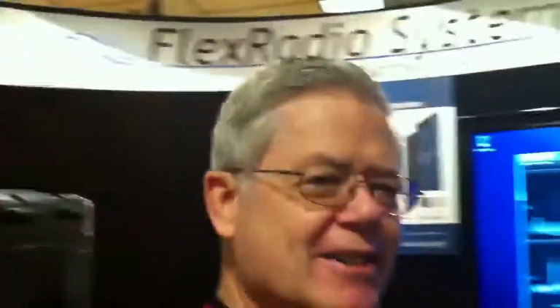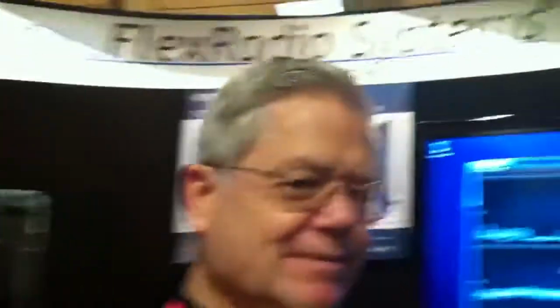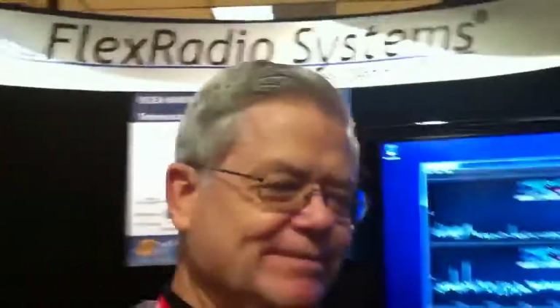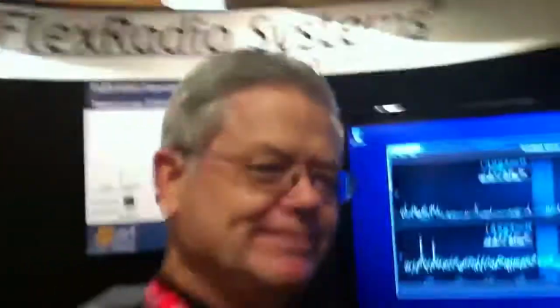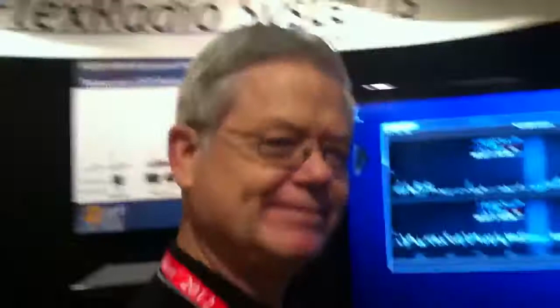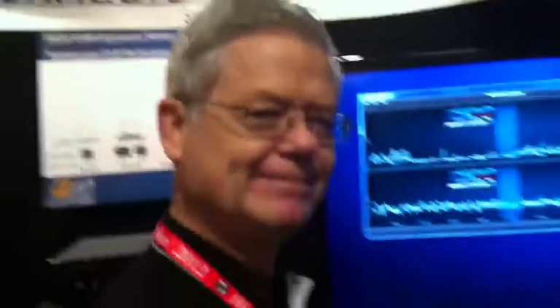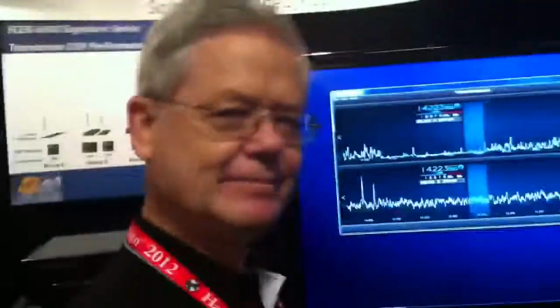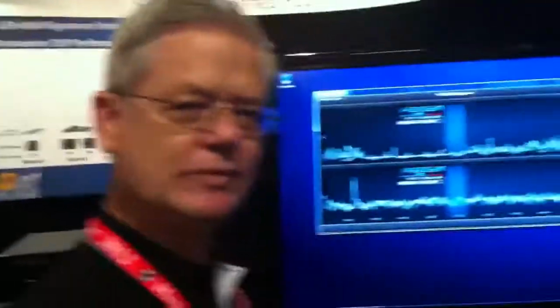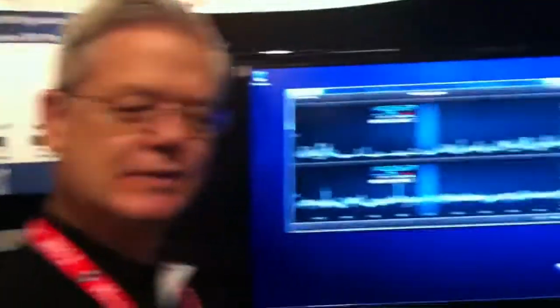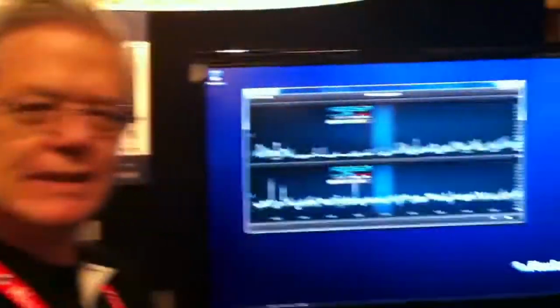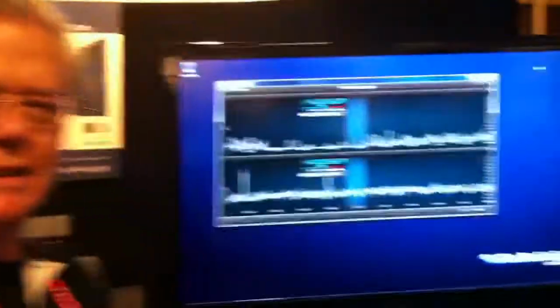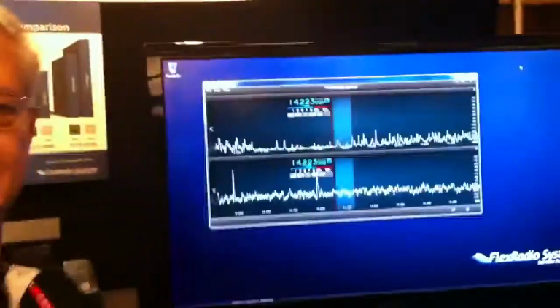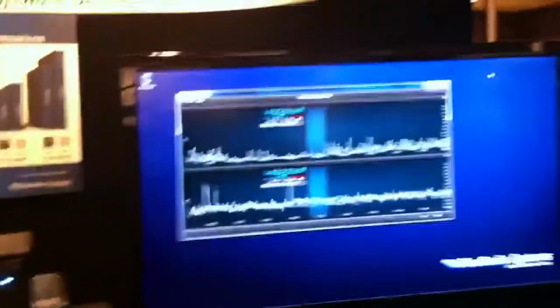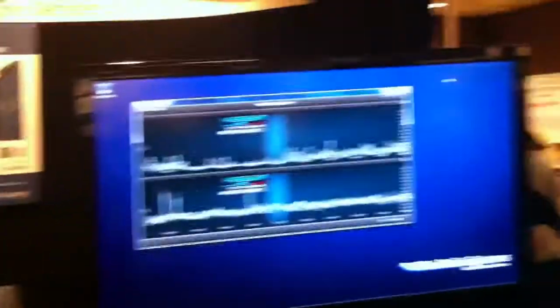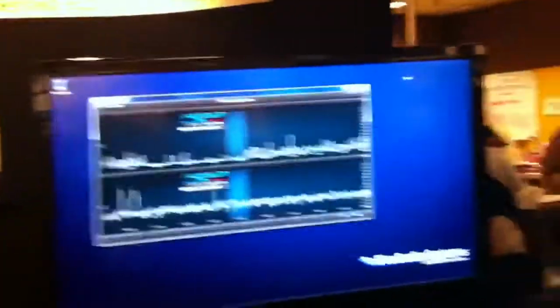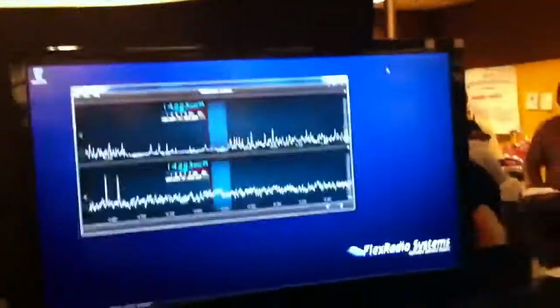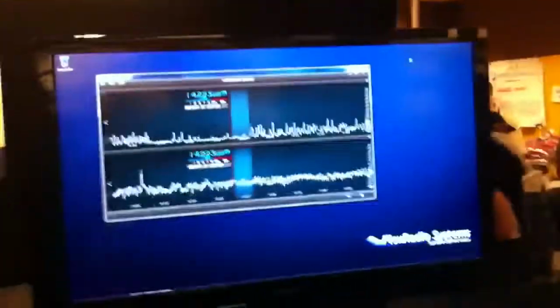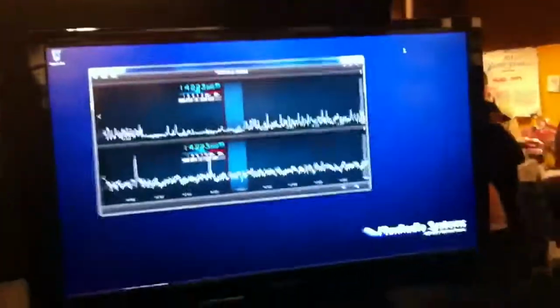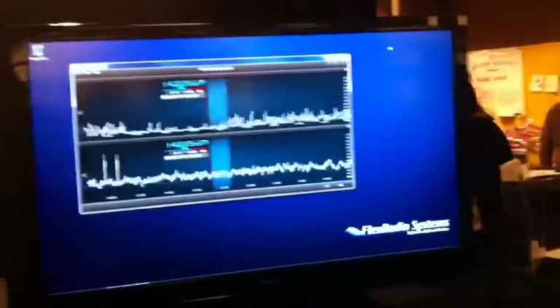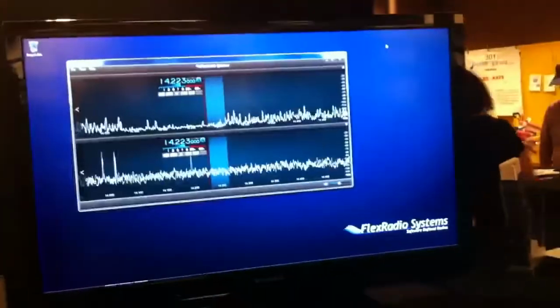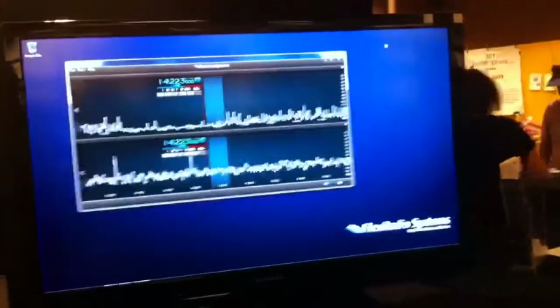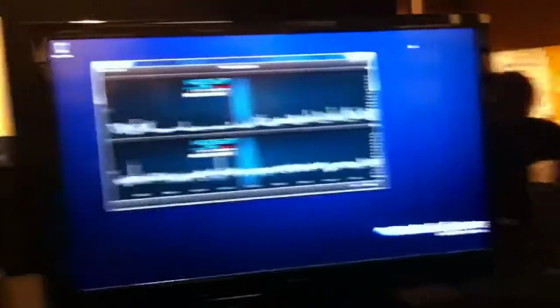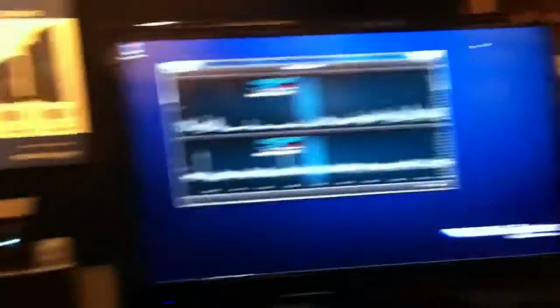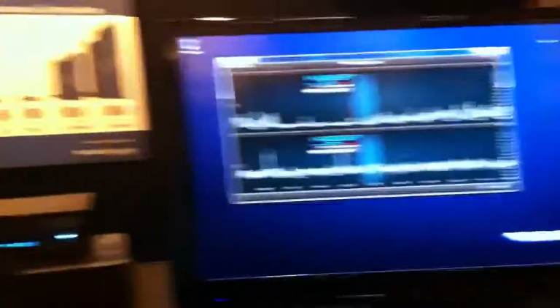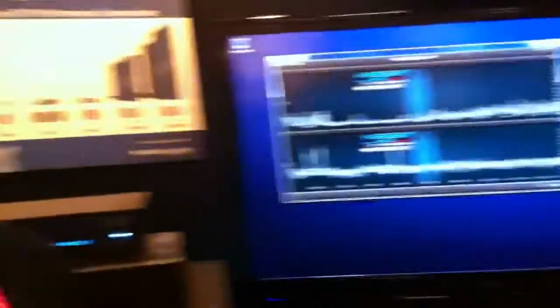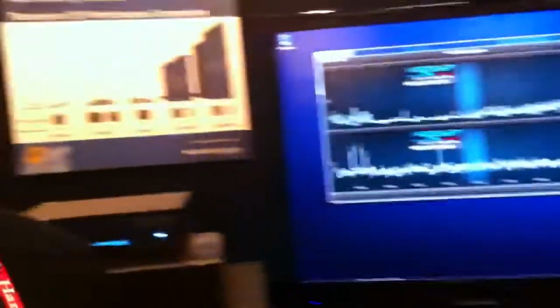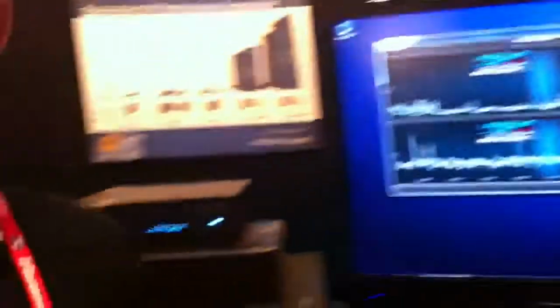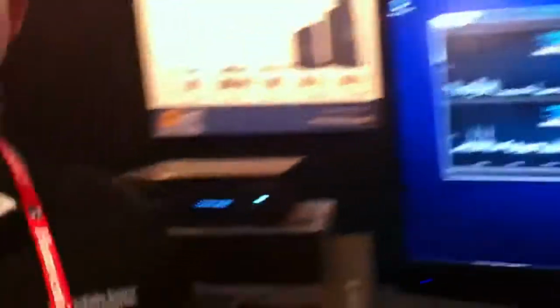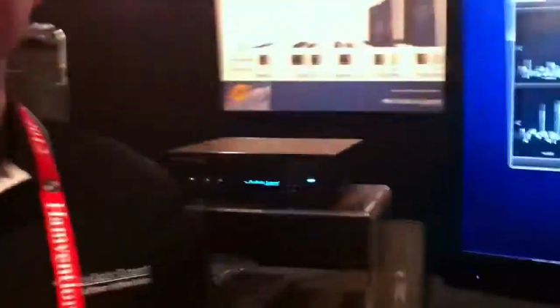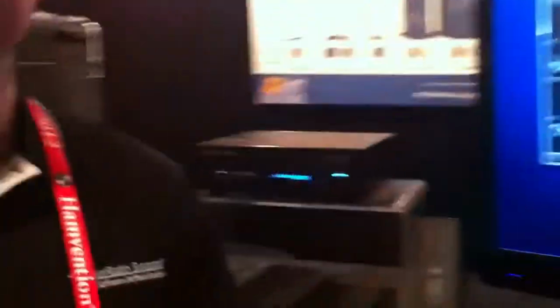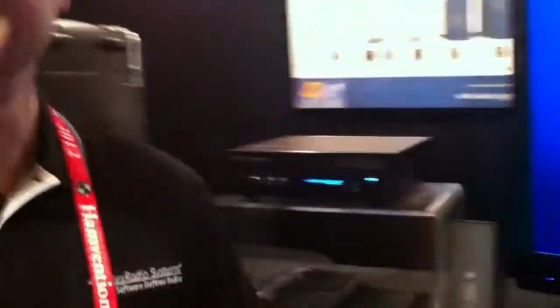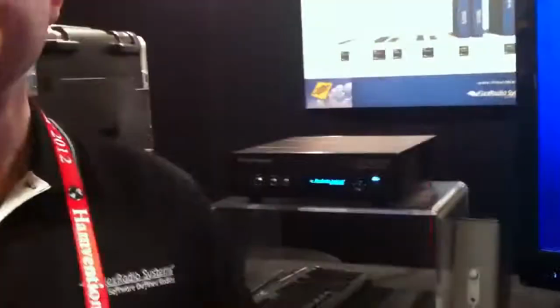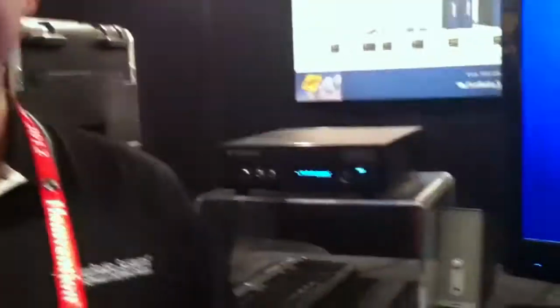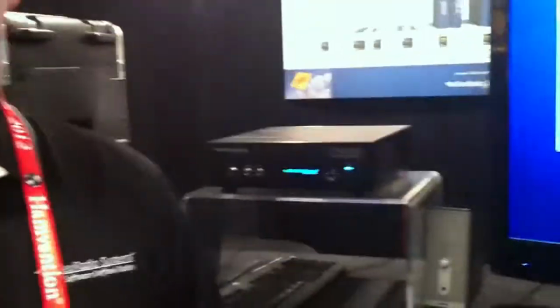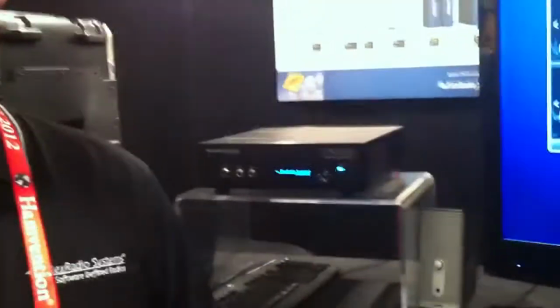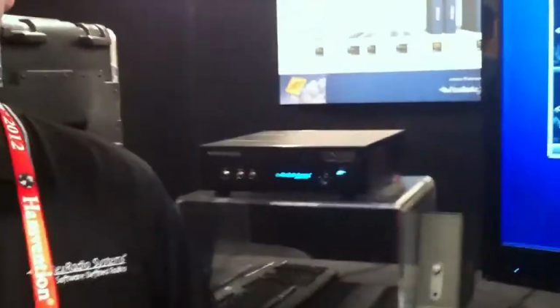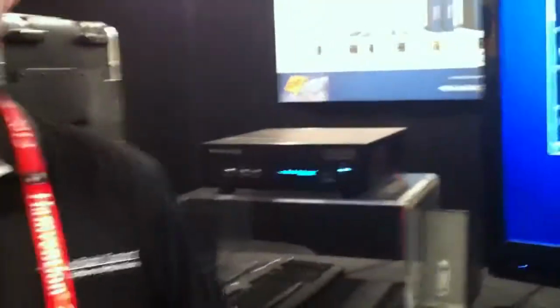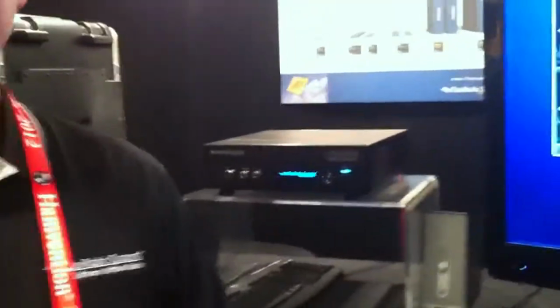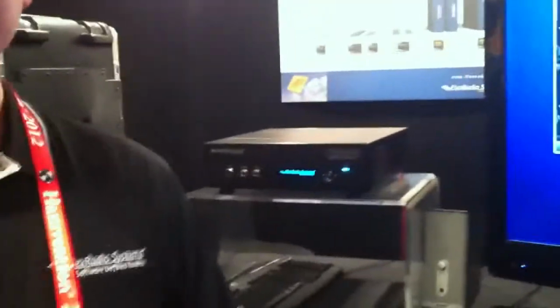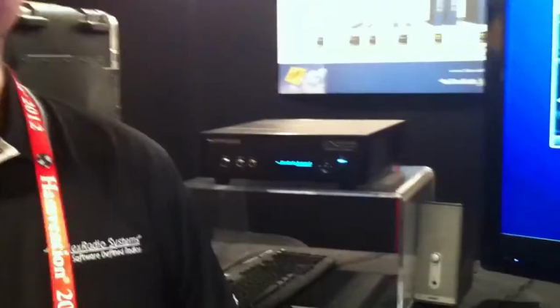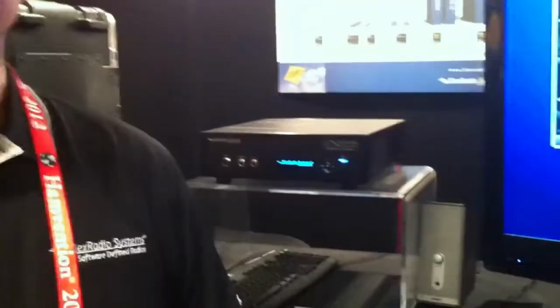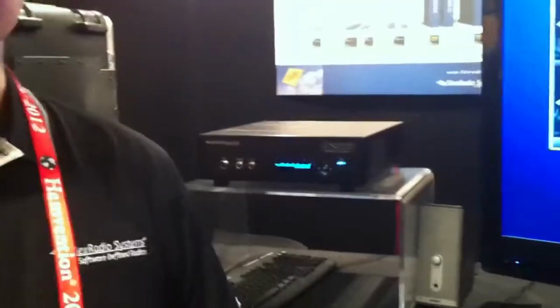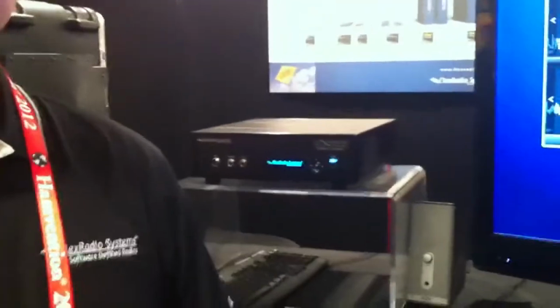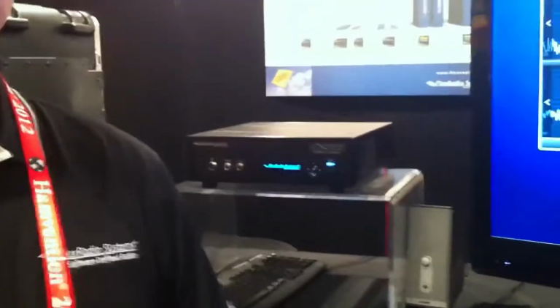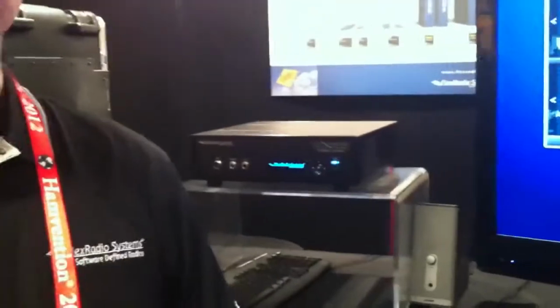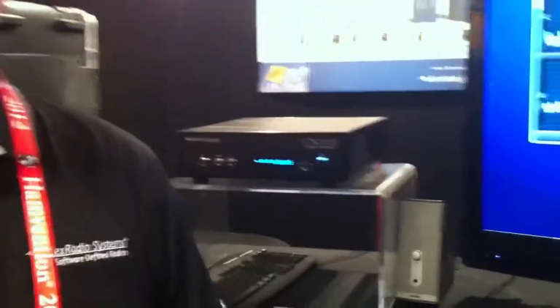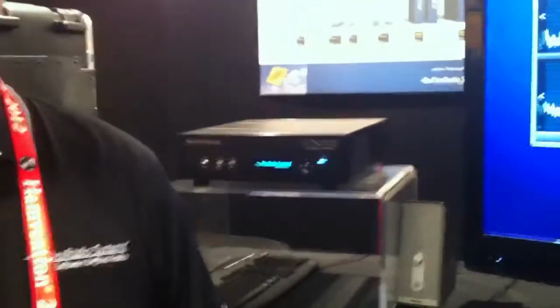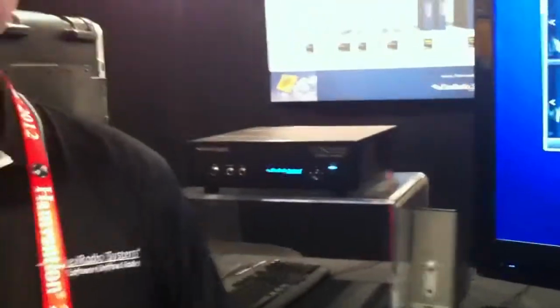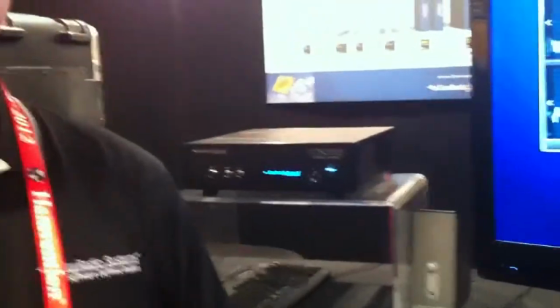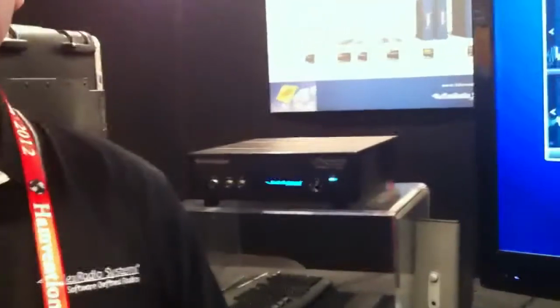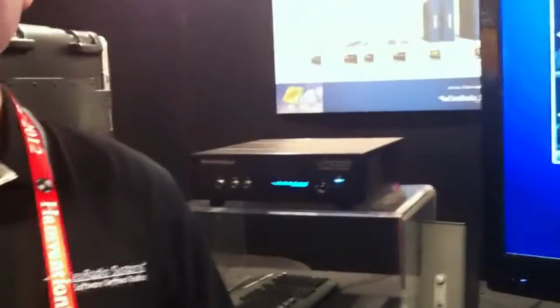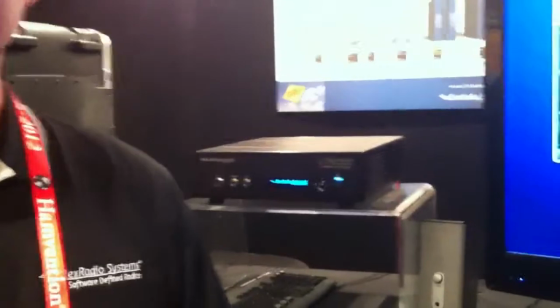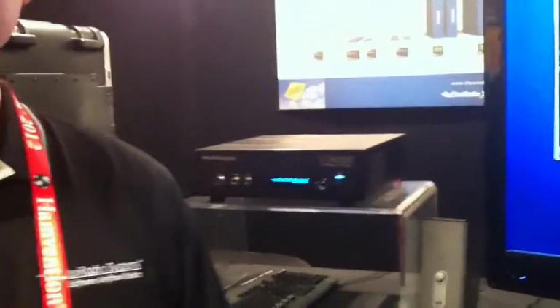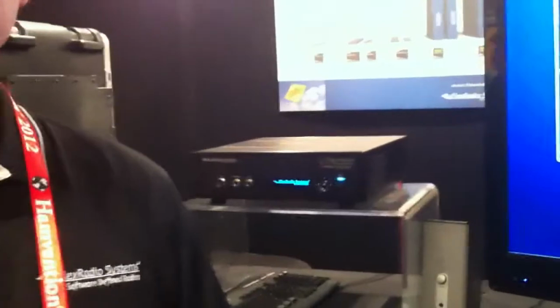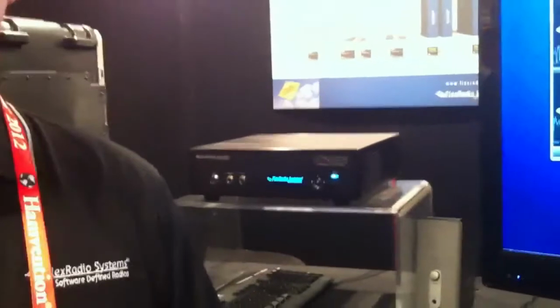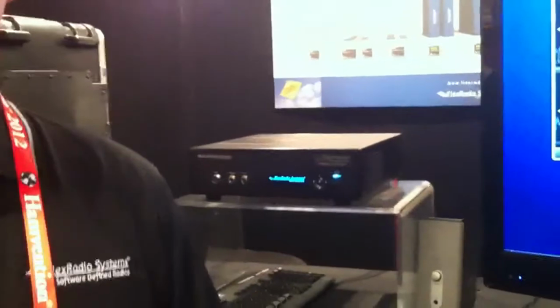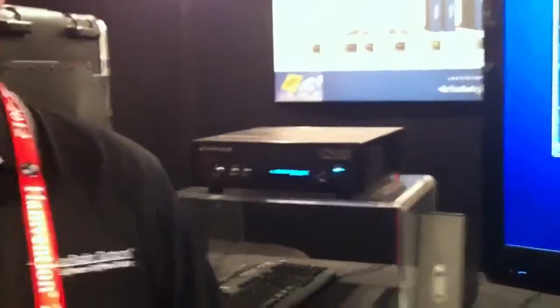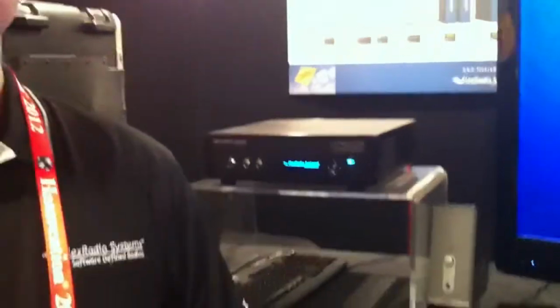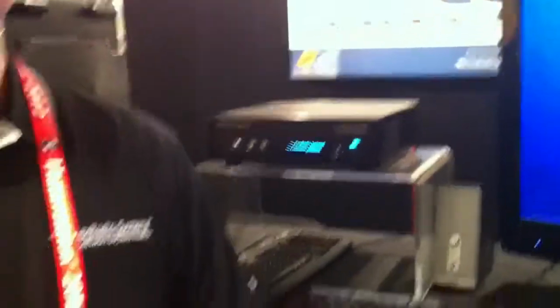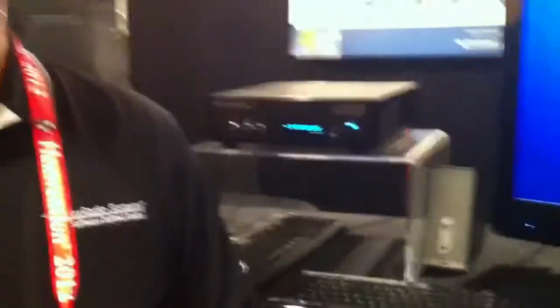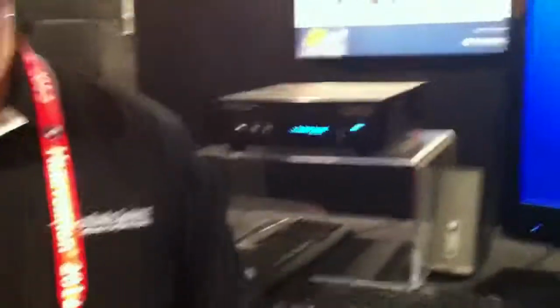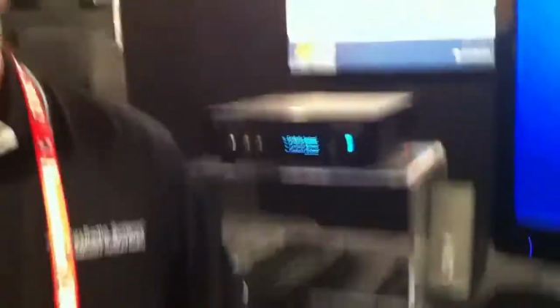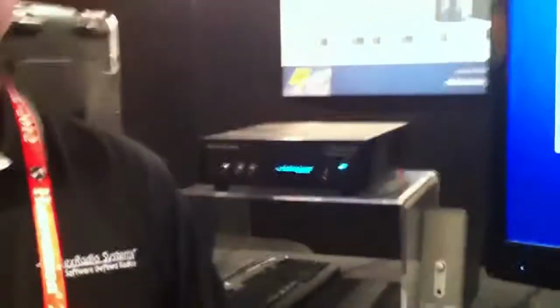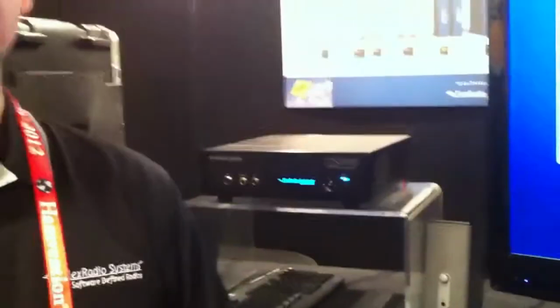Thank you very much for the beautiful interview. And that is the Flex 6700, everyone.